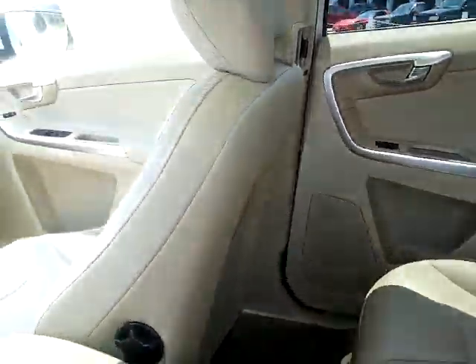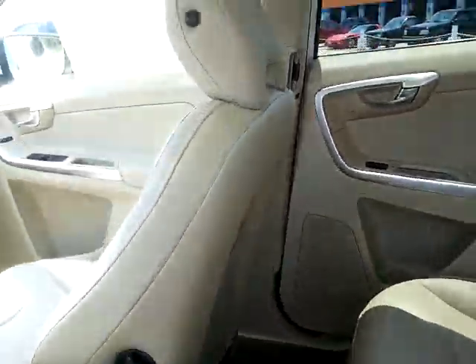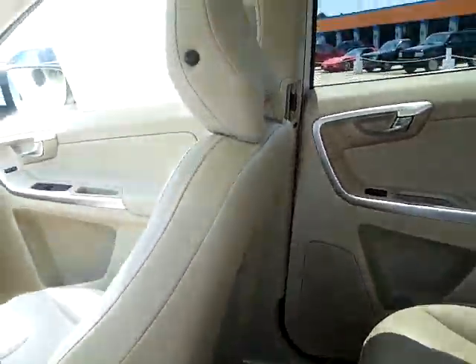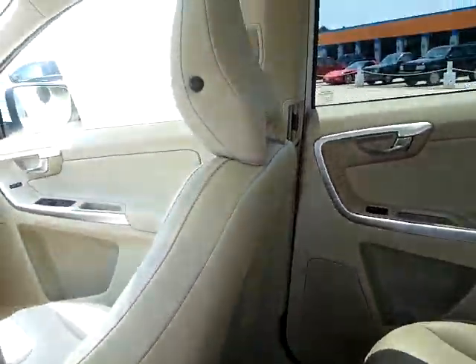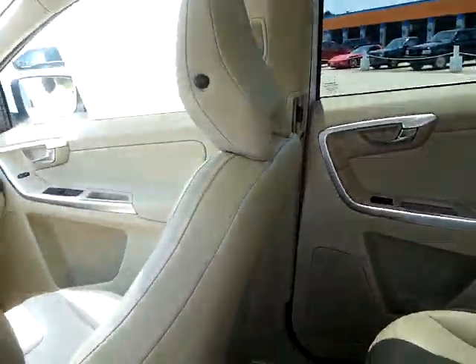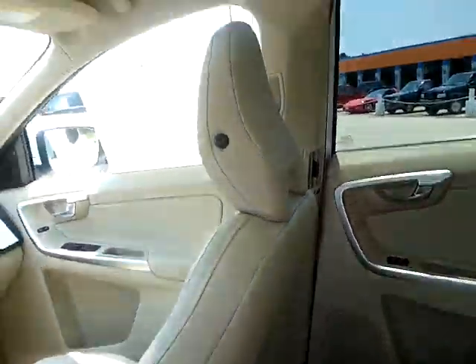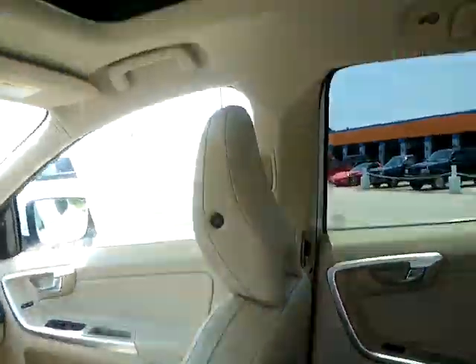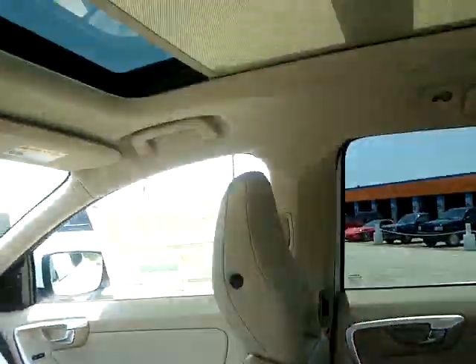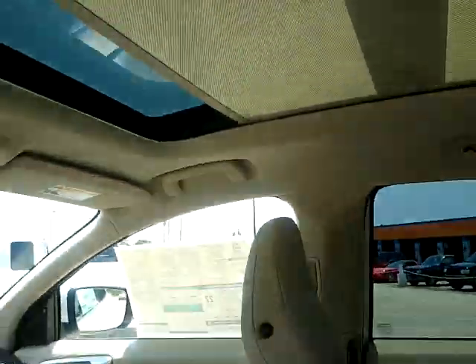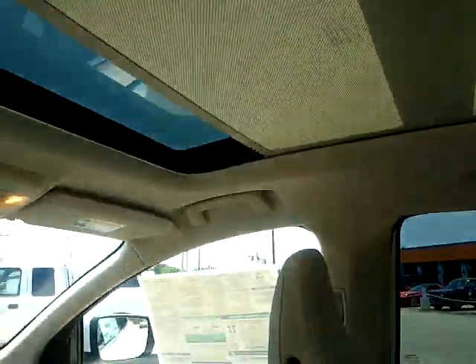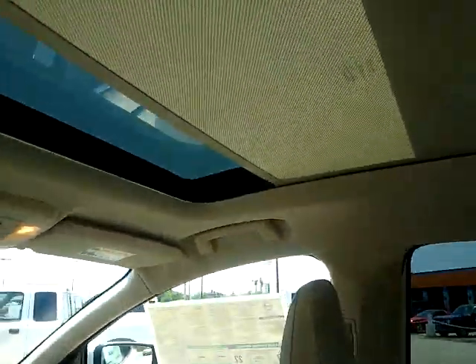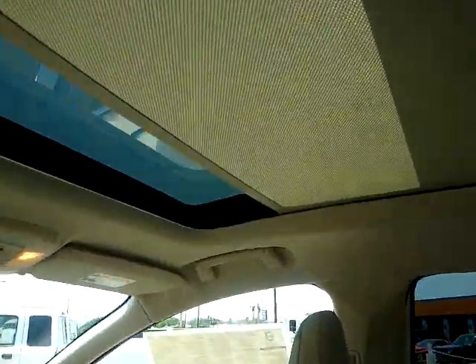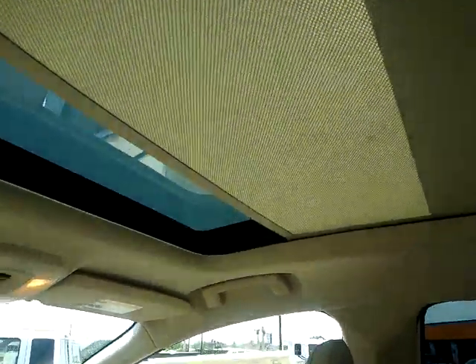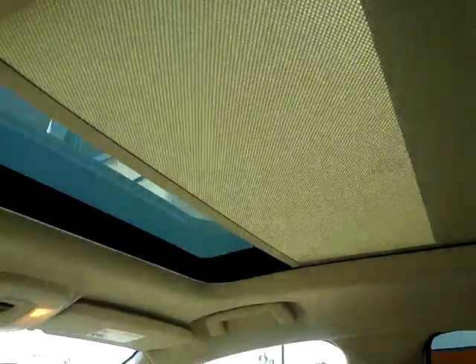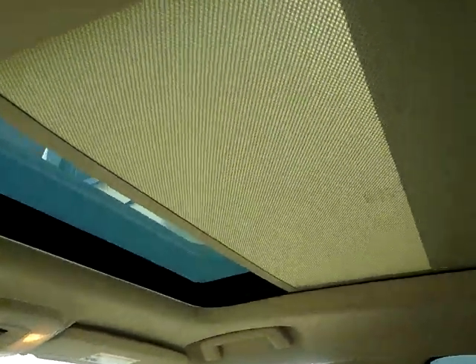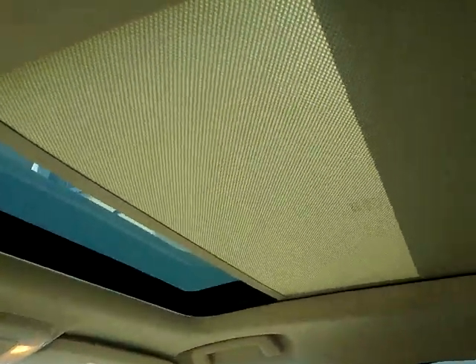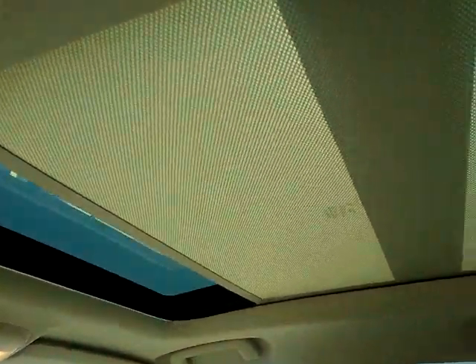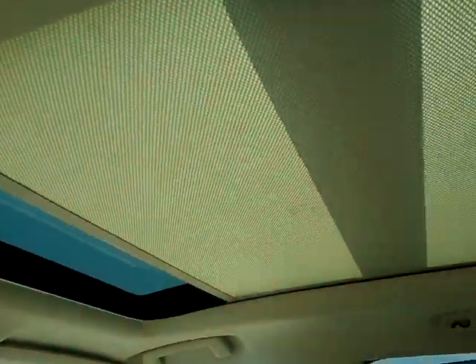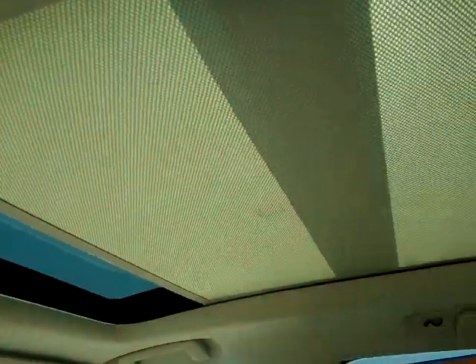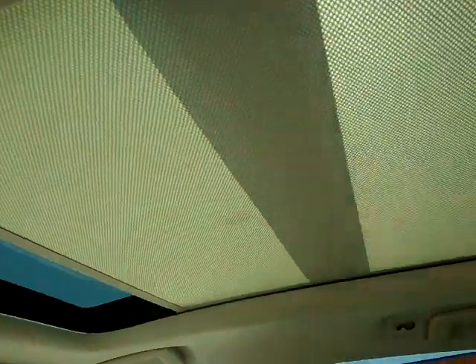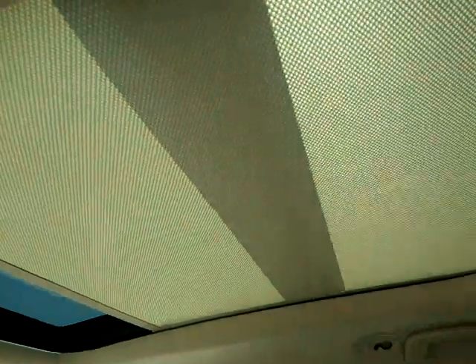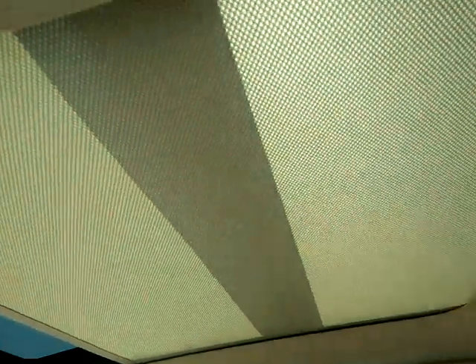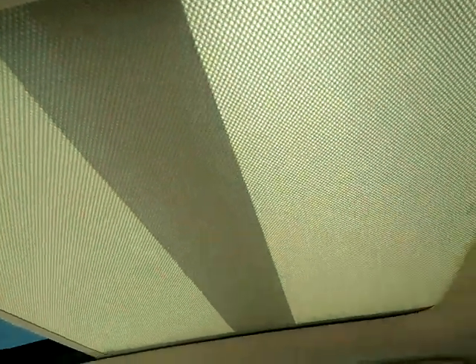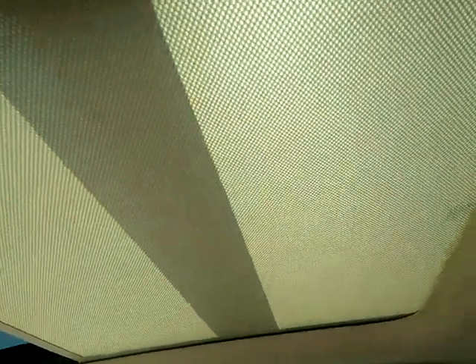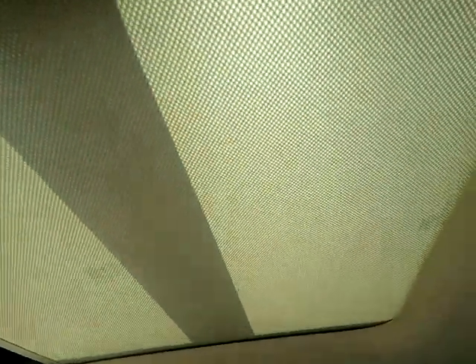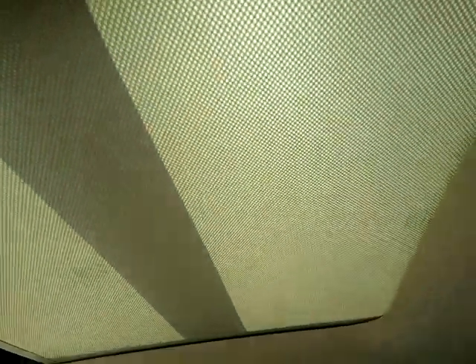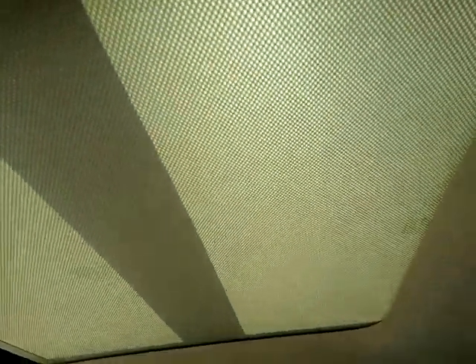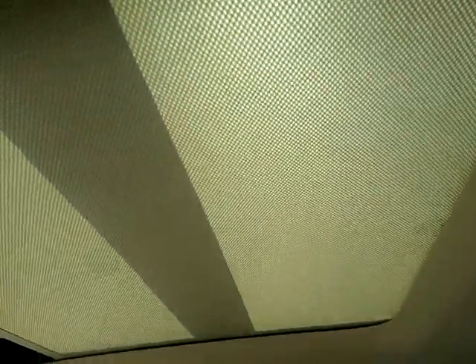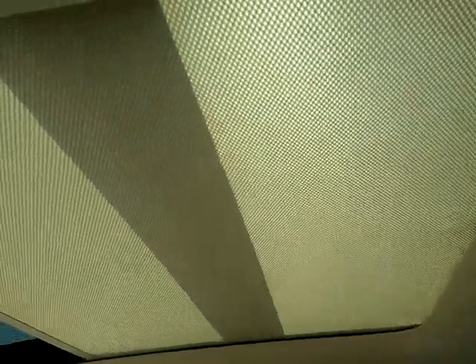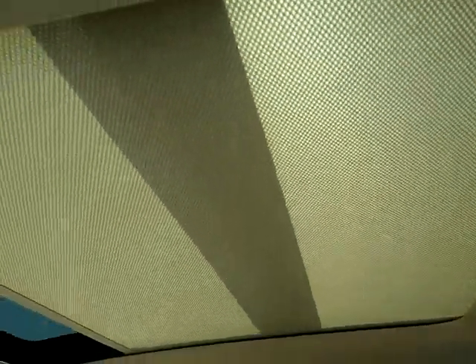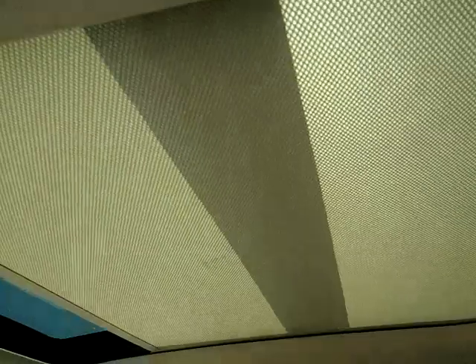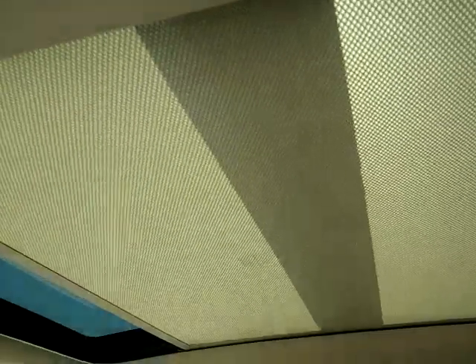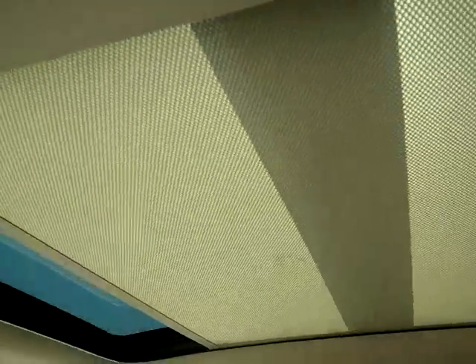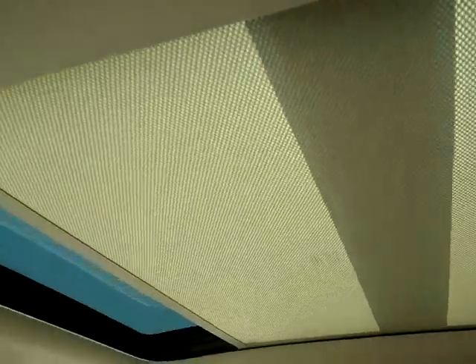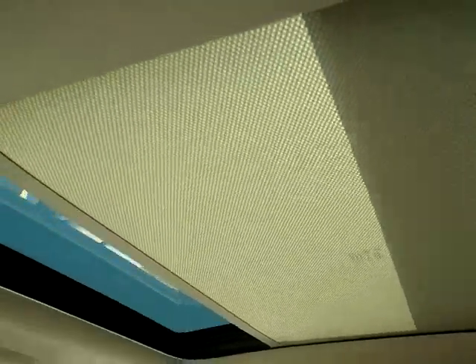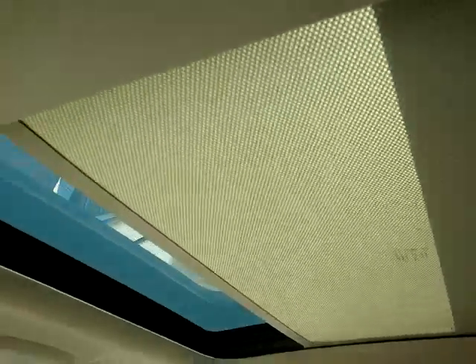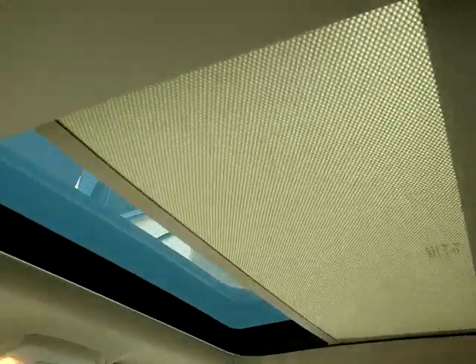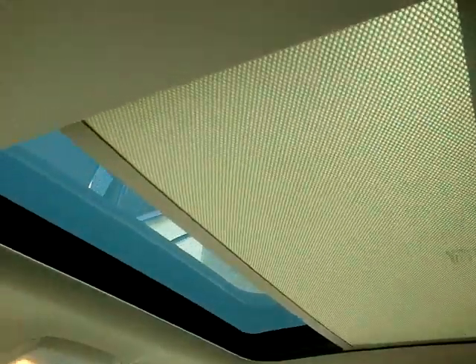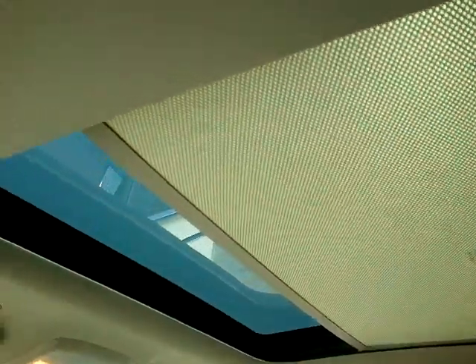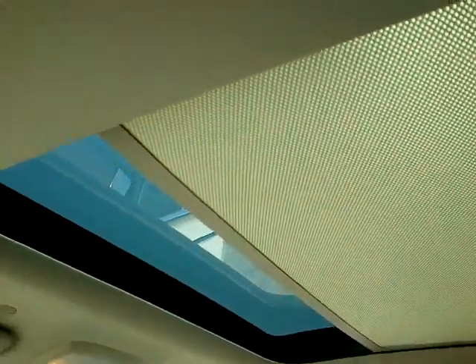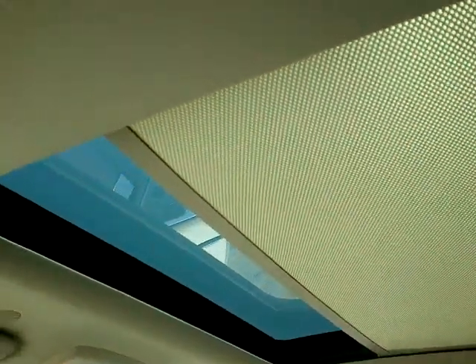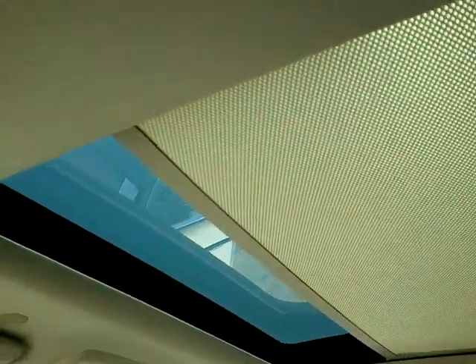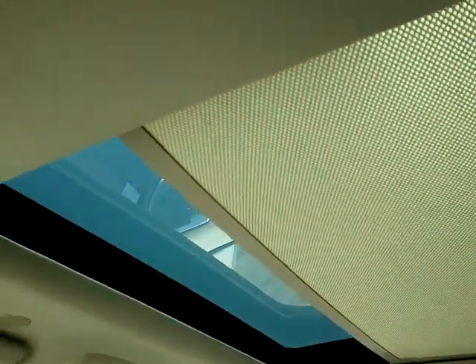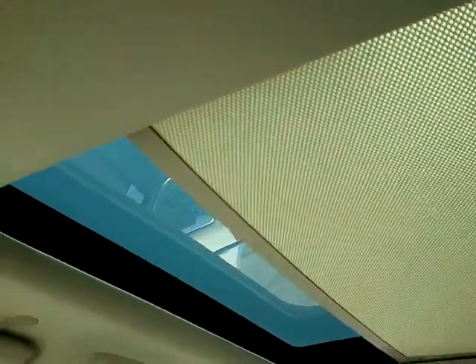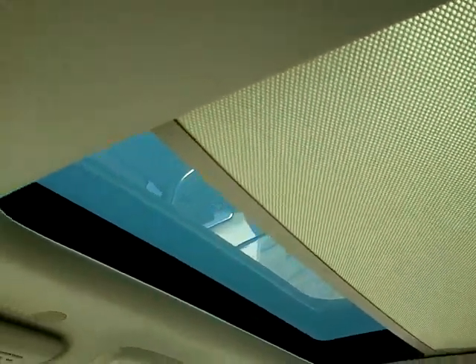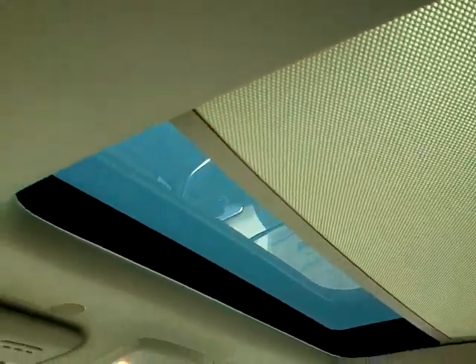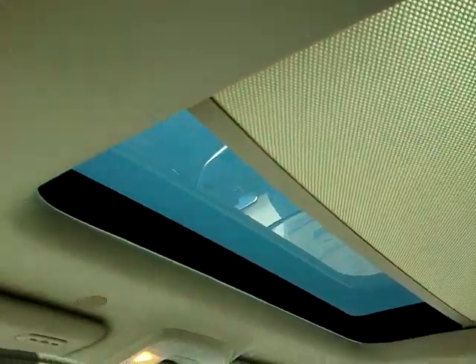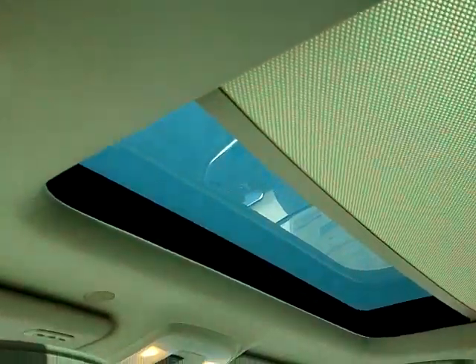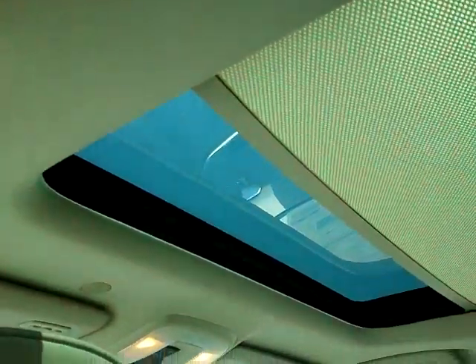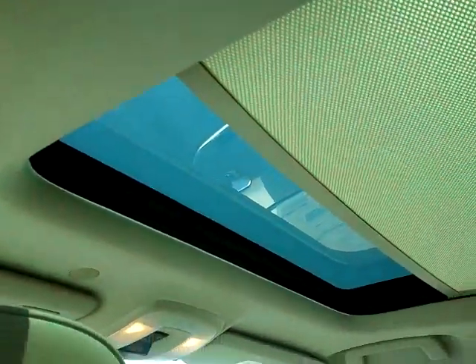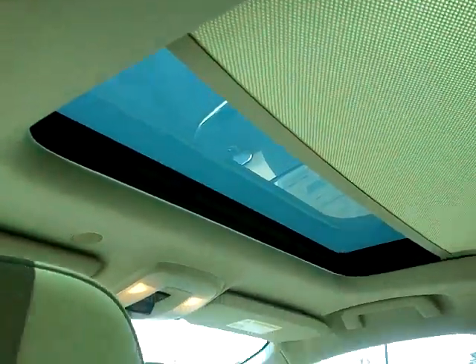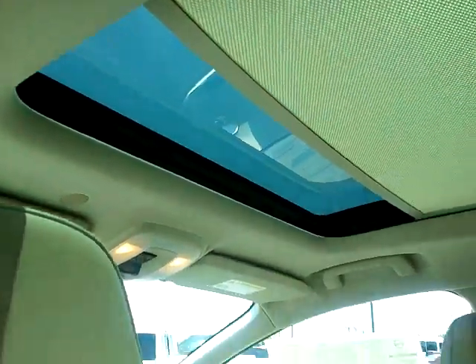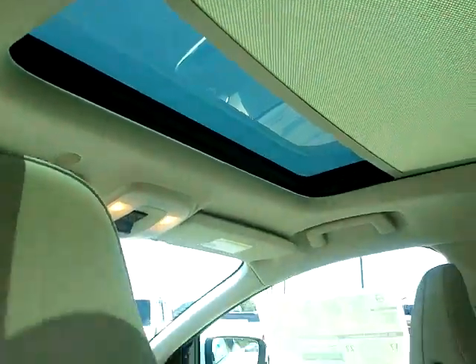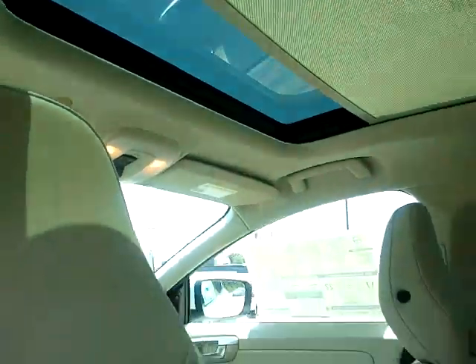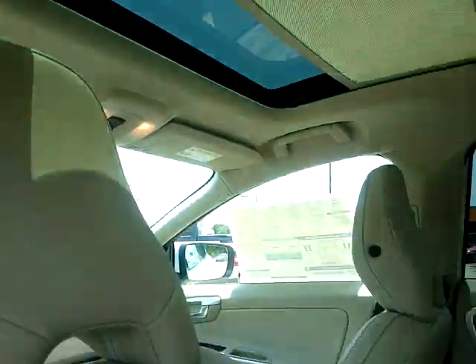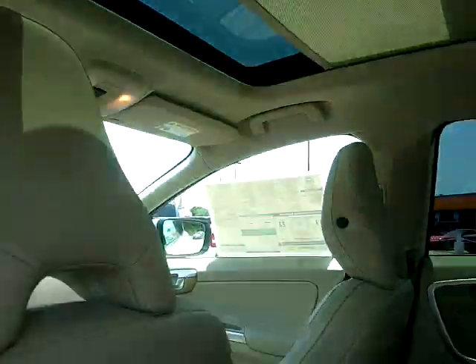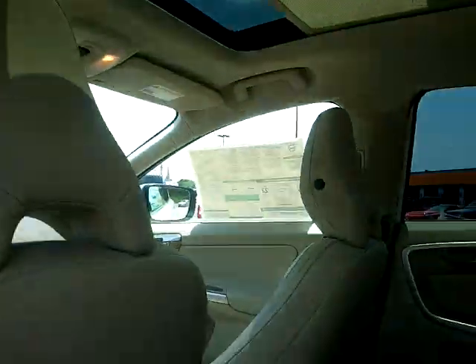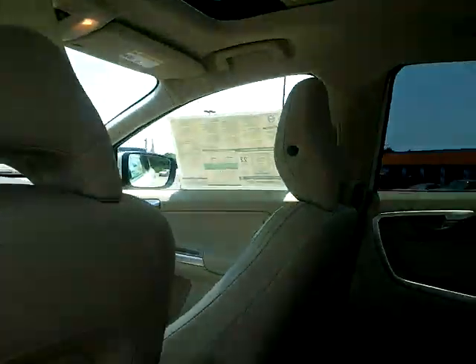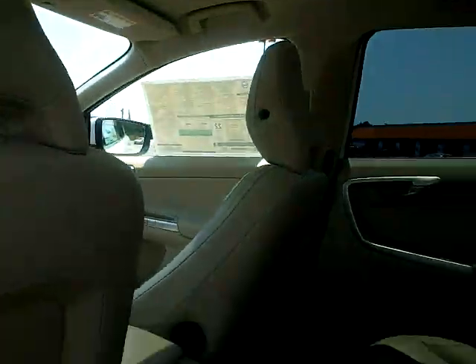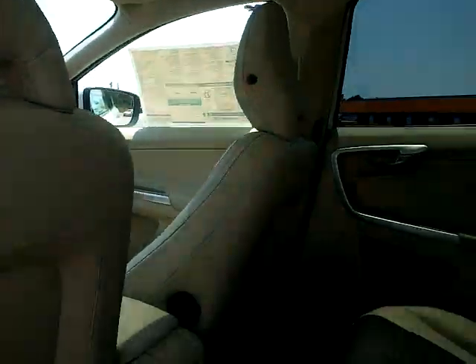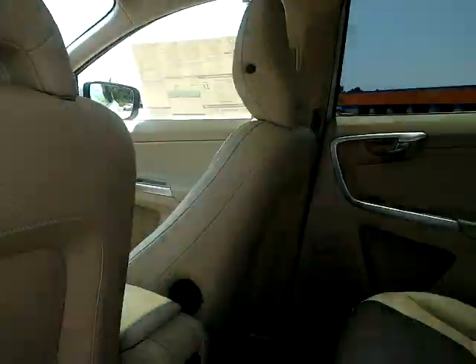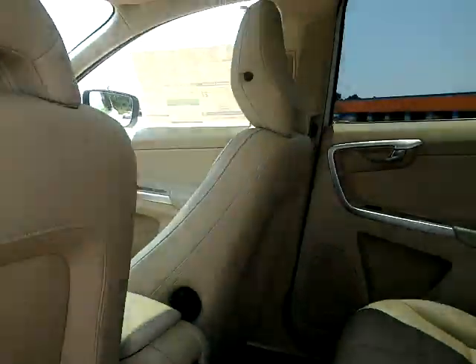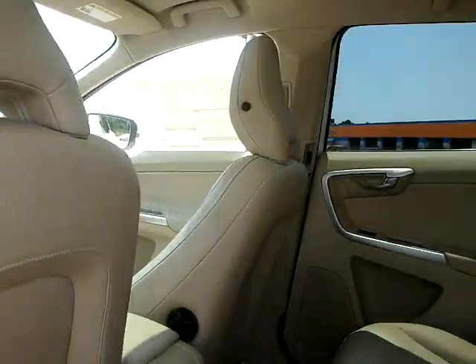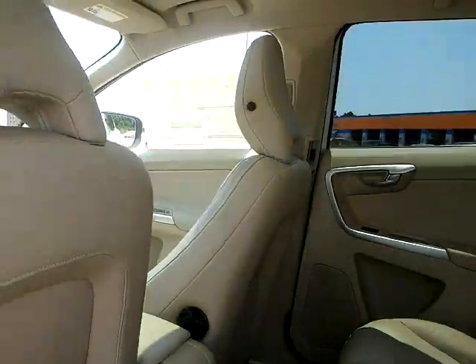This has a Vista type moon roof. That is the shield that you are seeing. I only opened it partially.